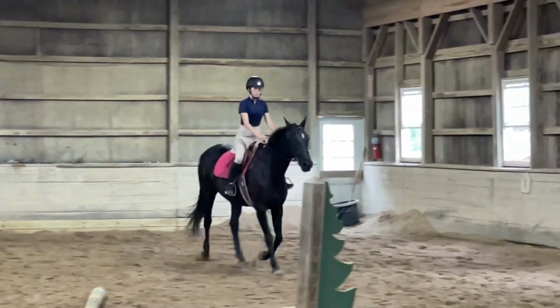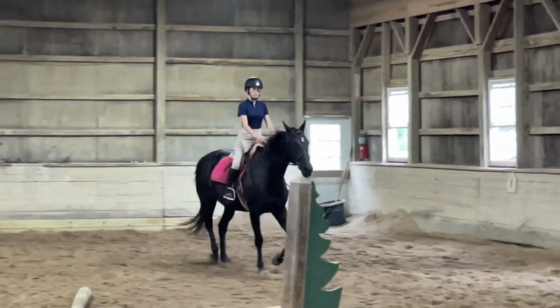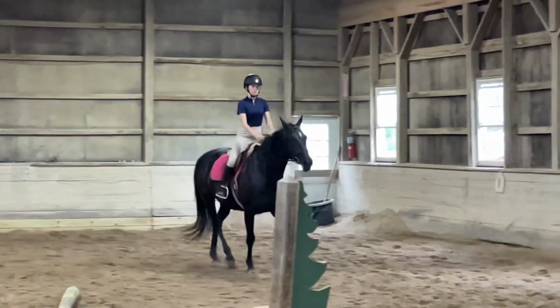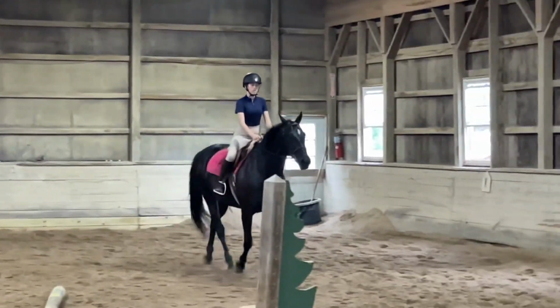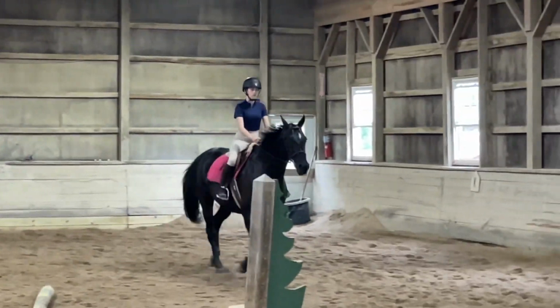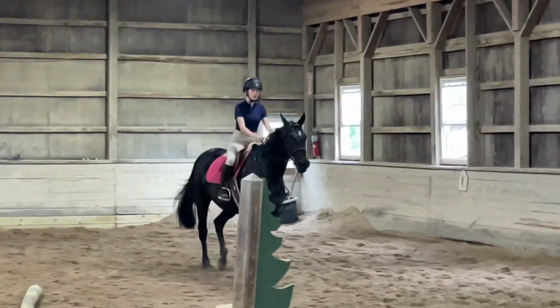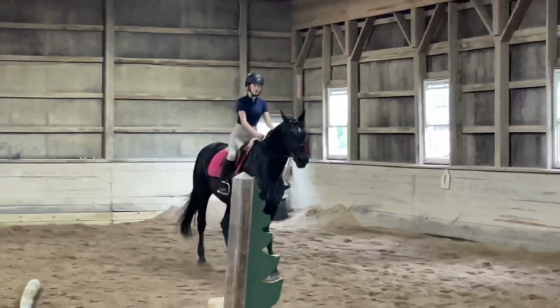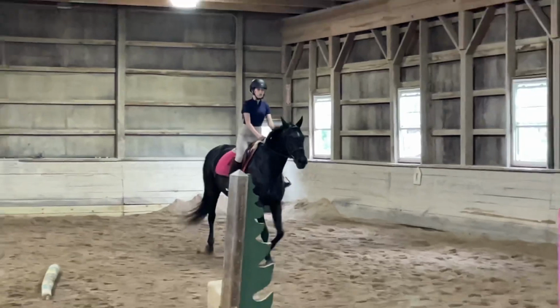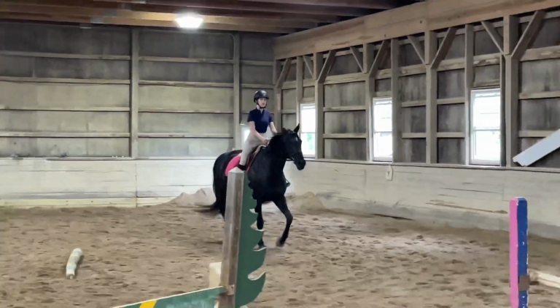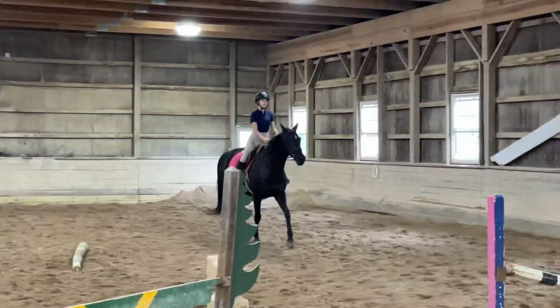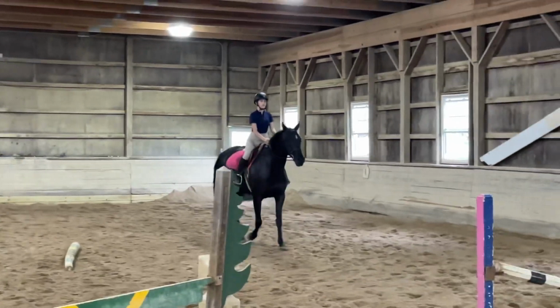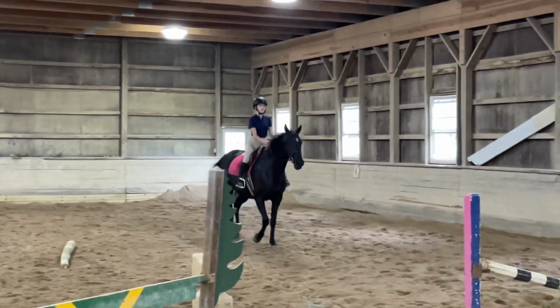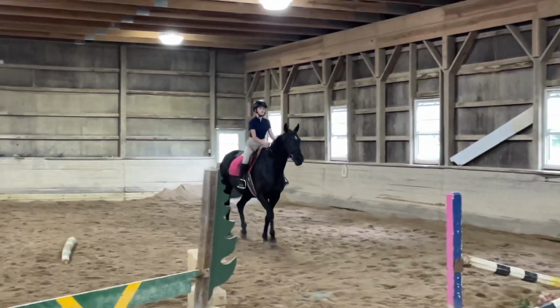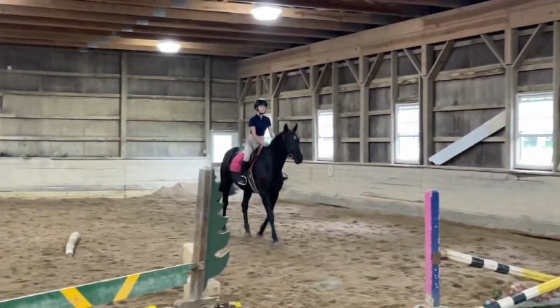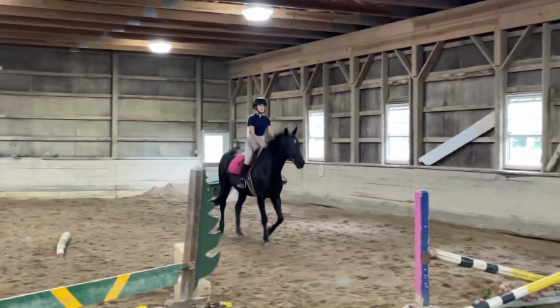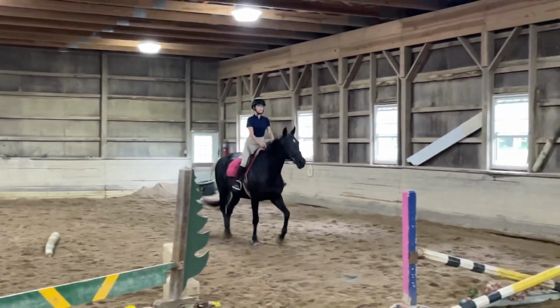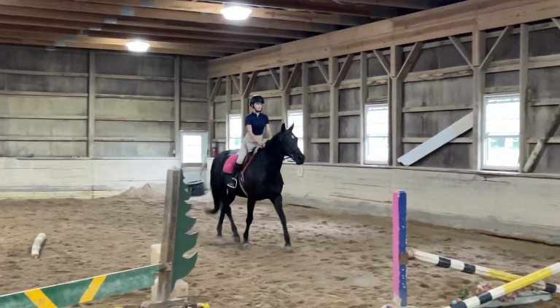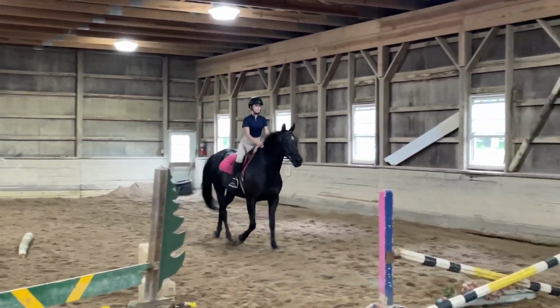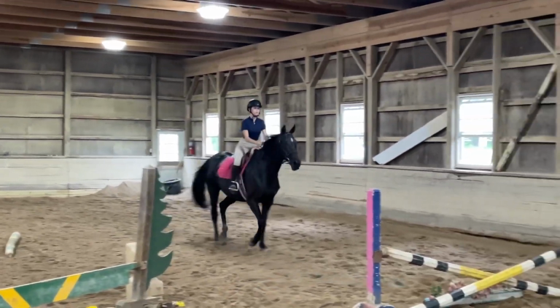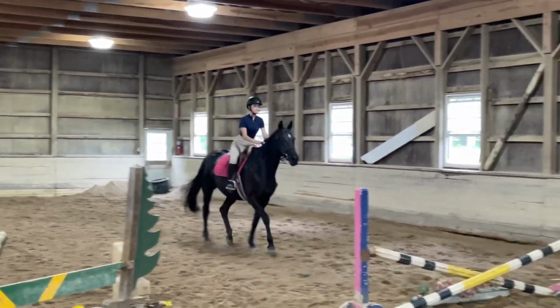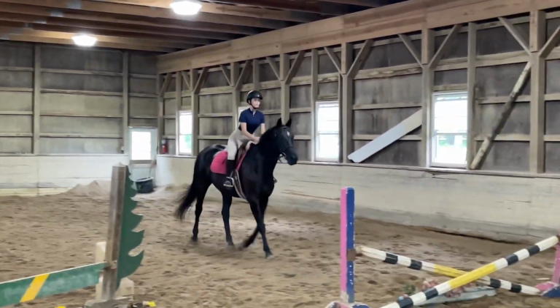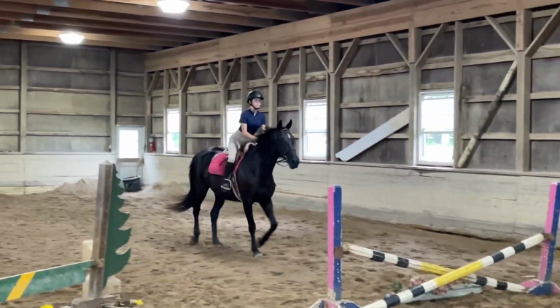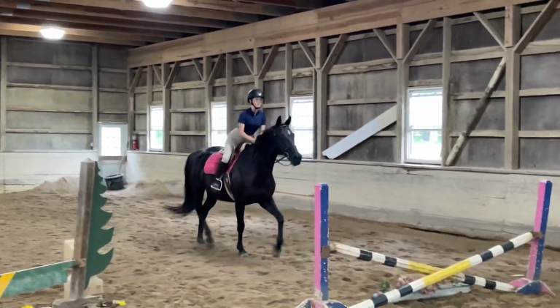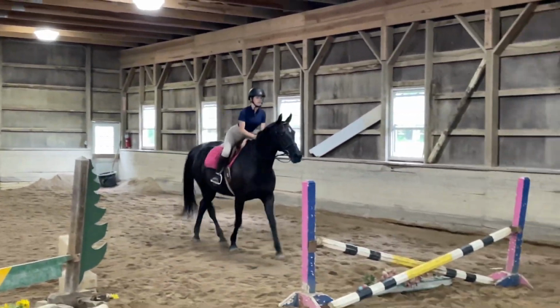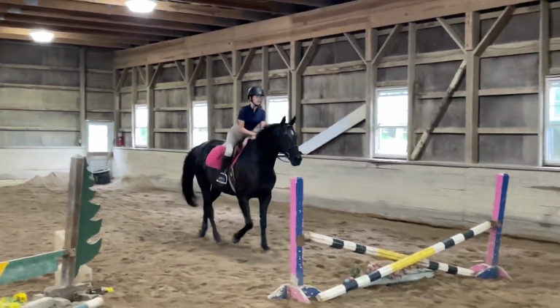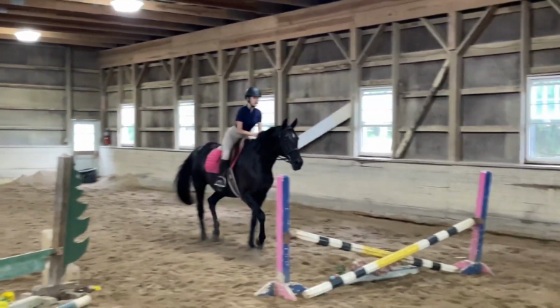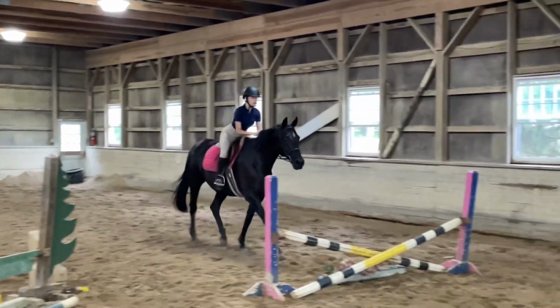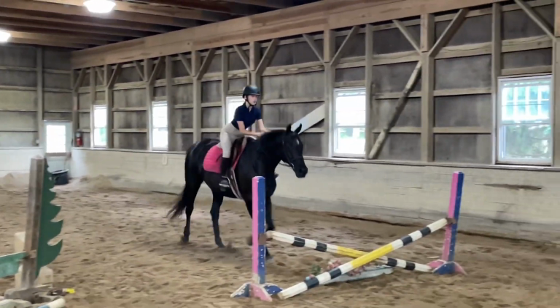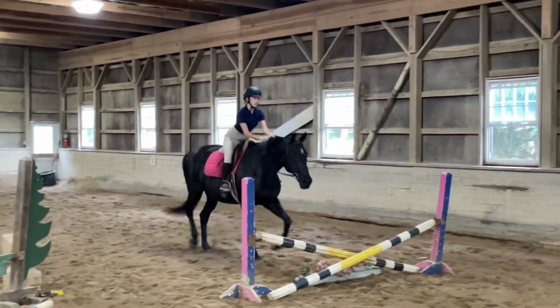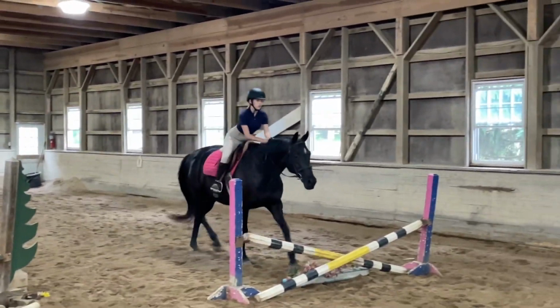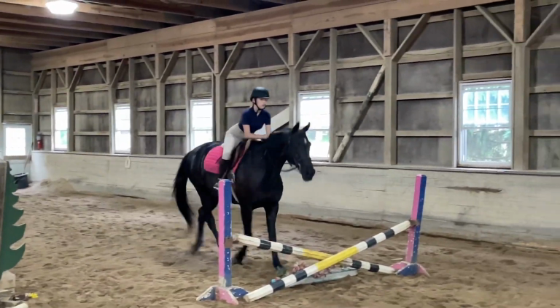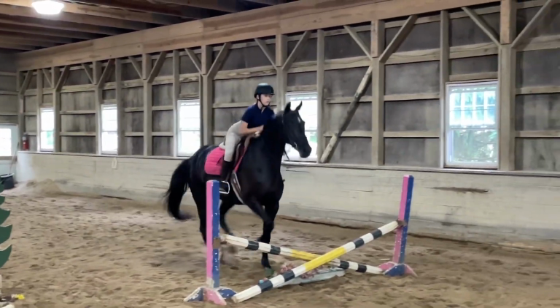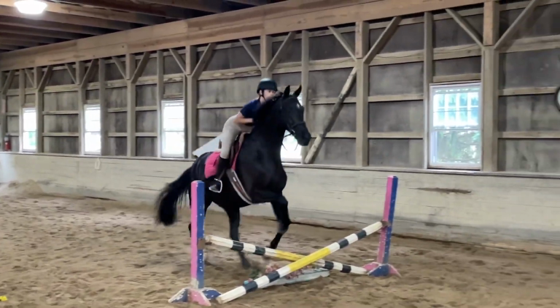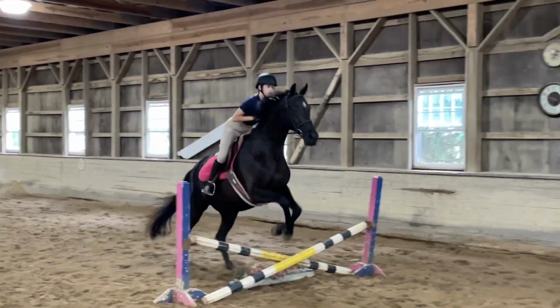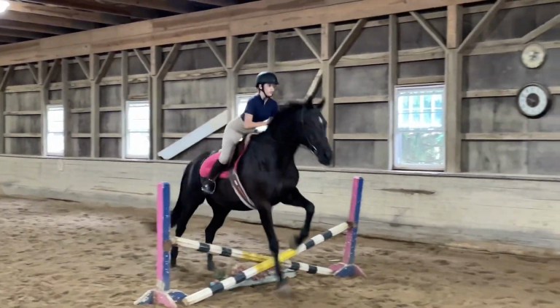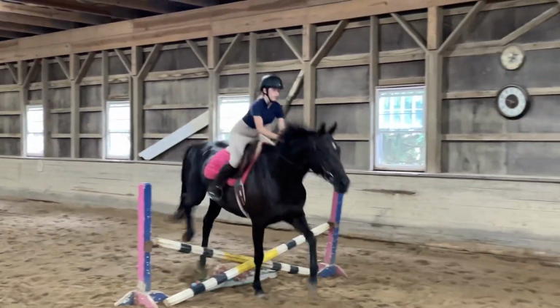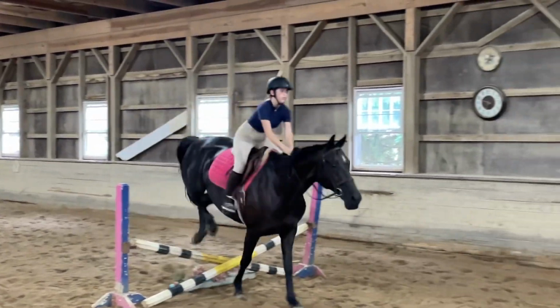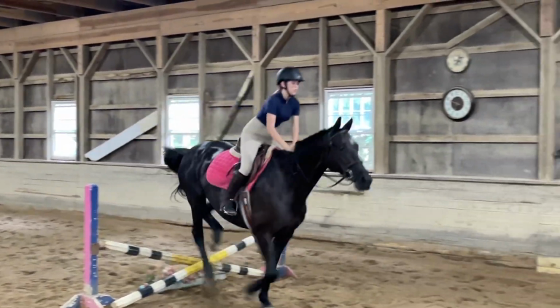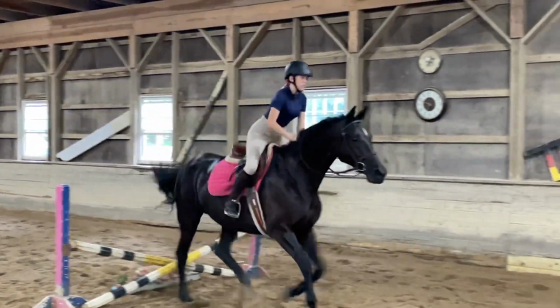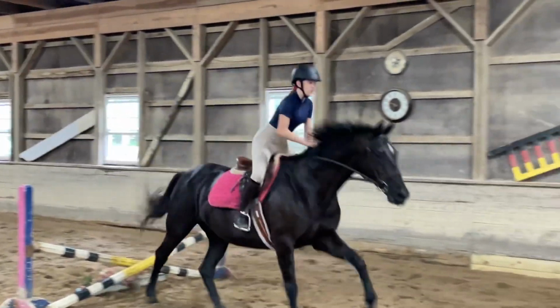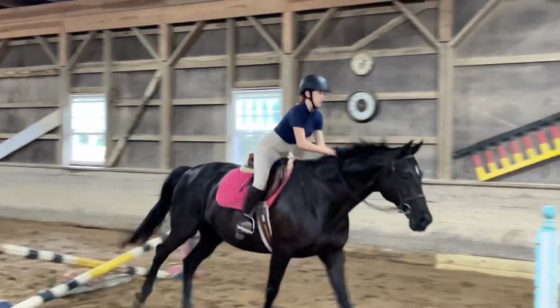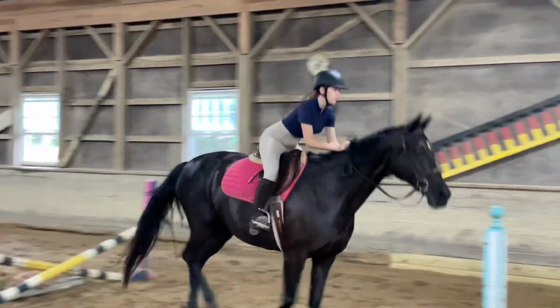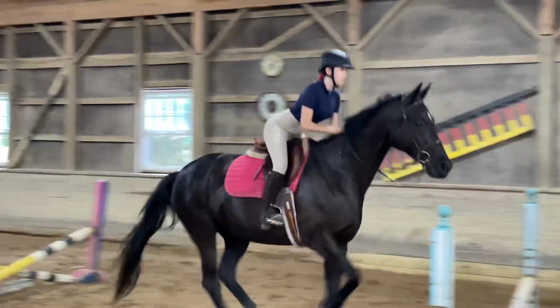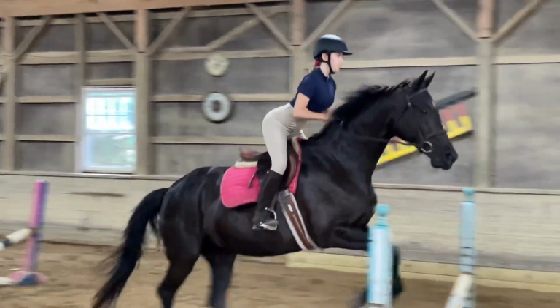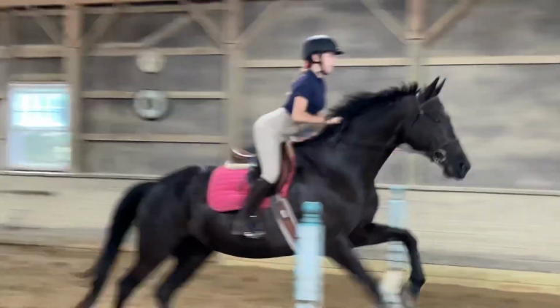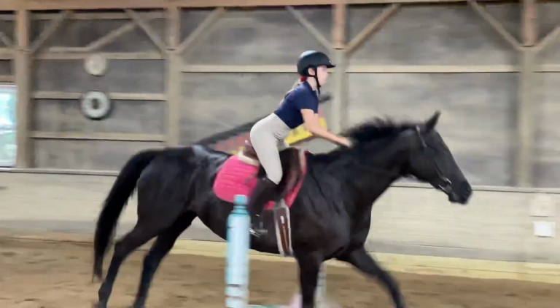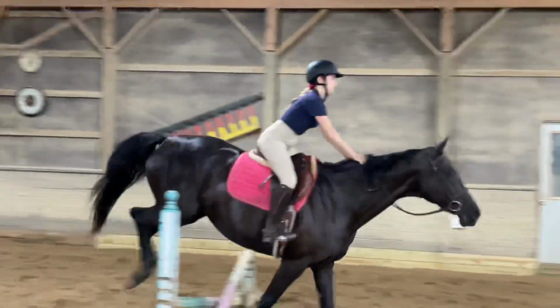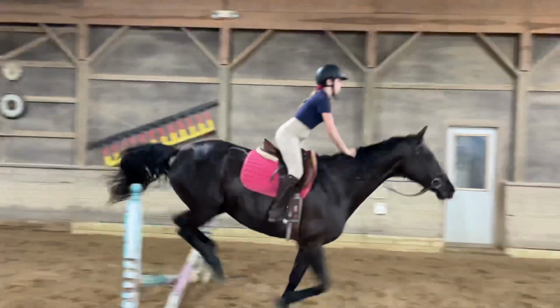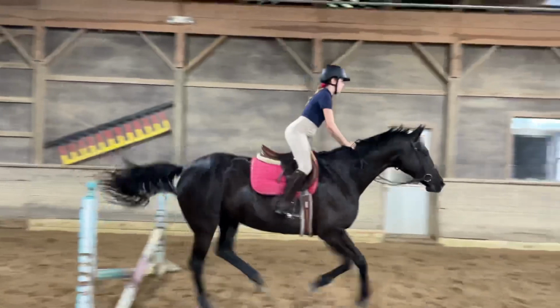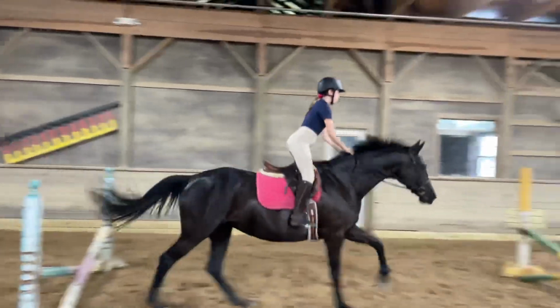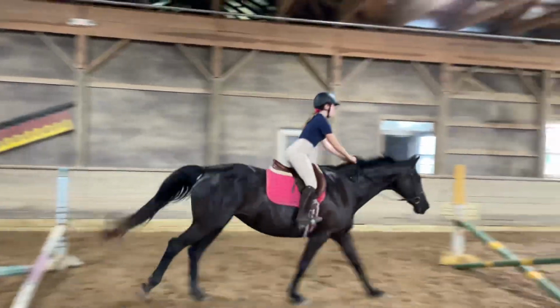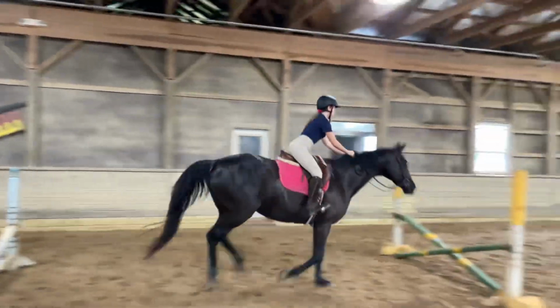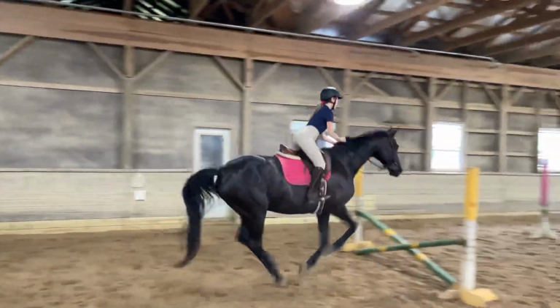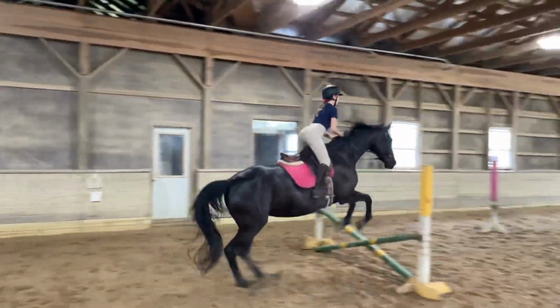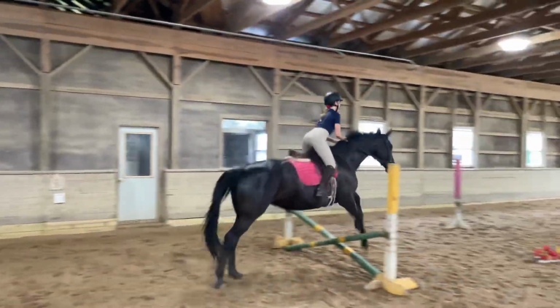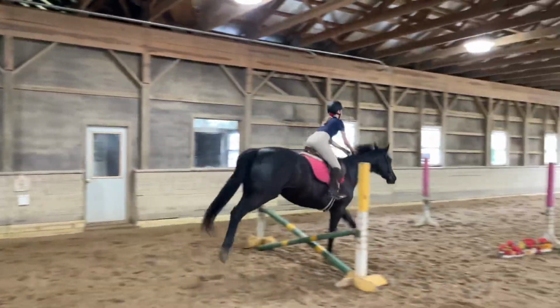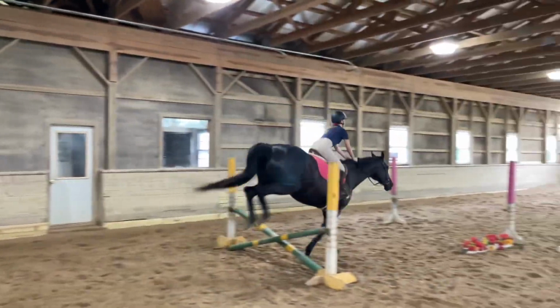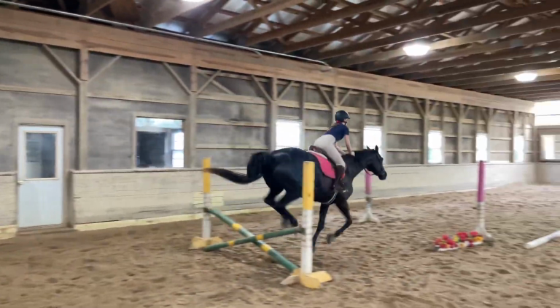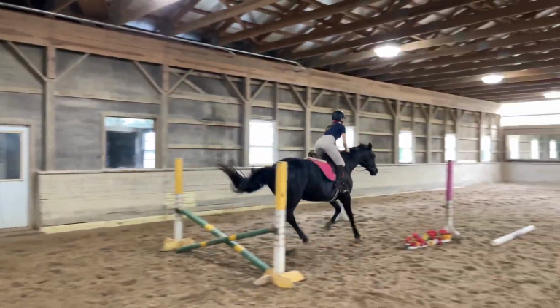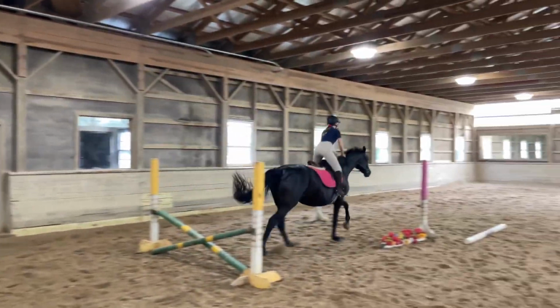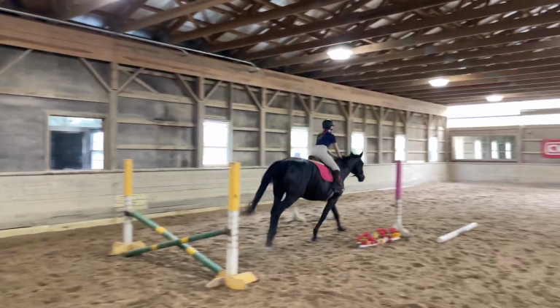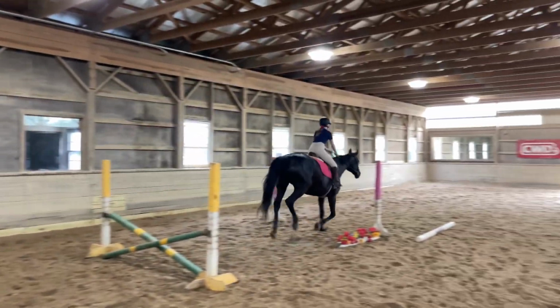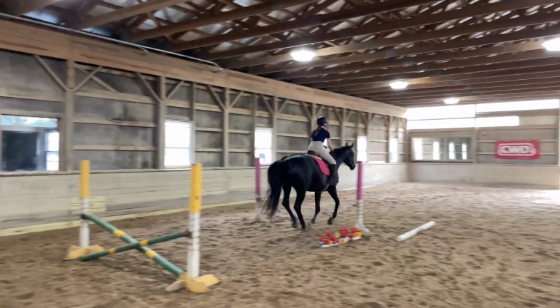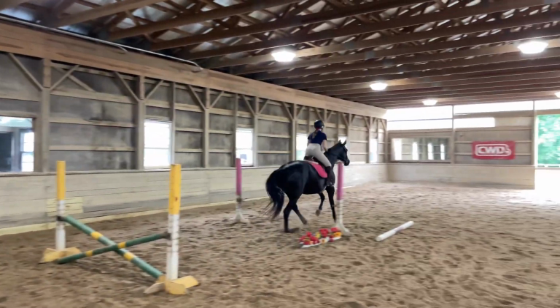And then eyes up down your line. Two point down. Grab mane. Good. Follow. Hands forward. Follow. Good.